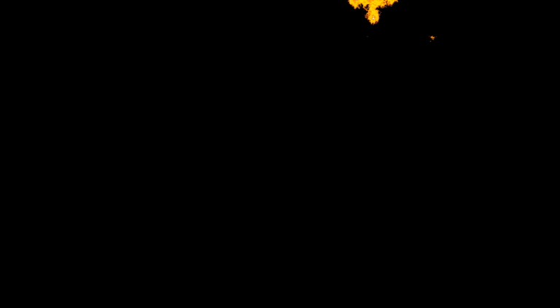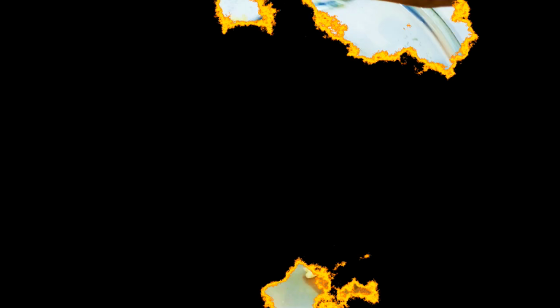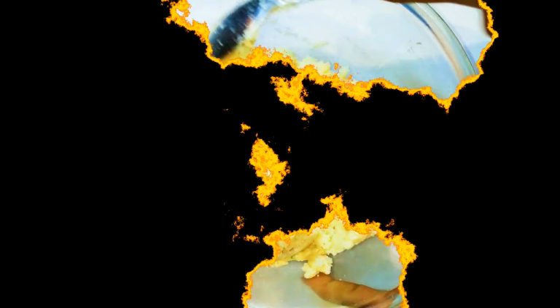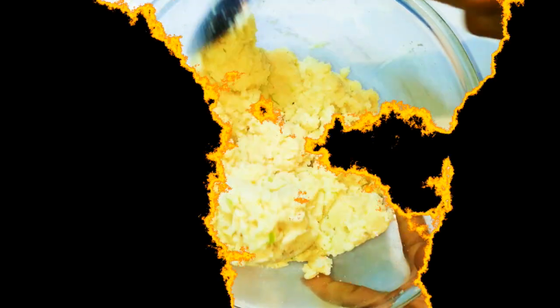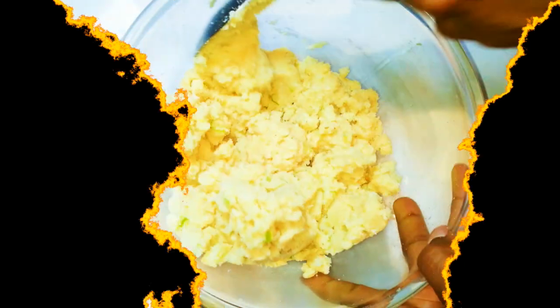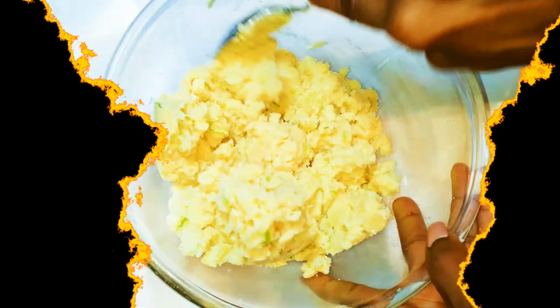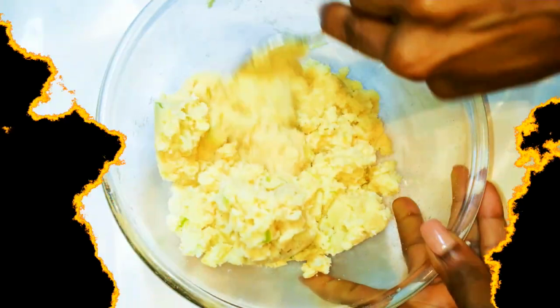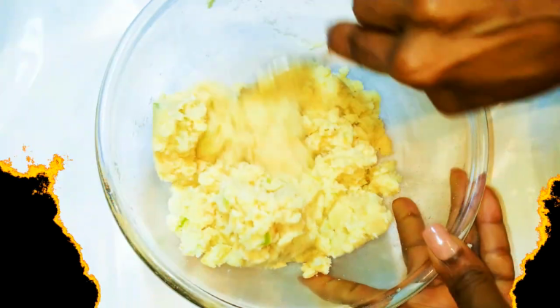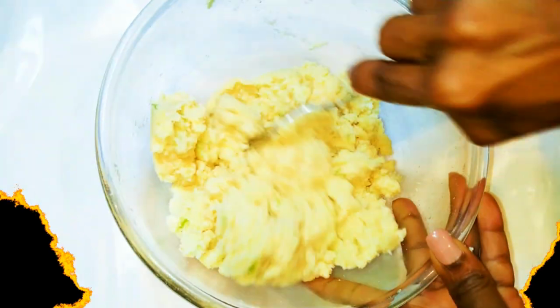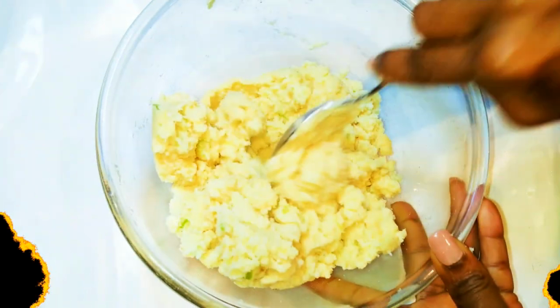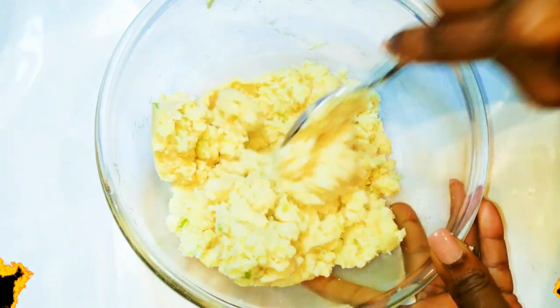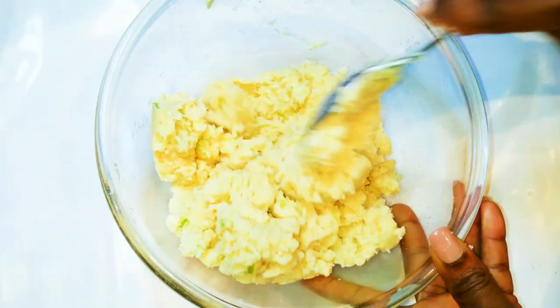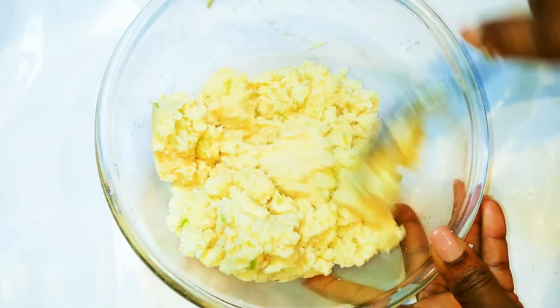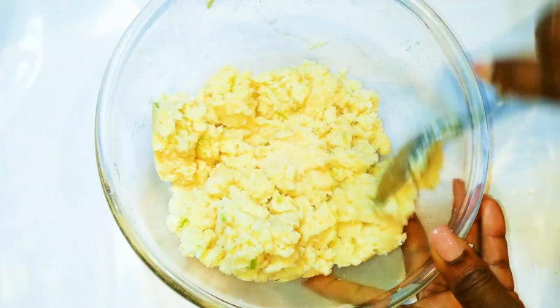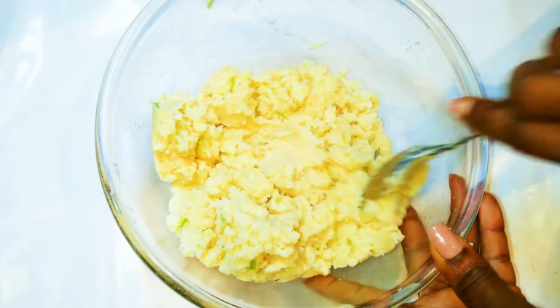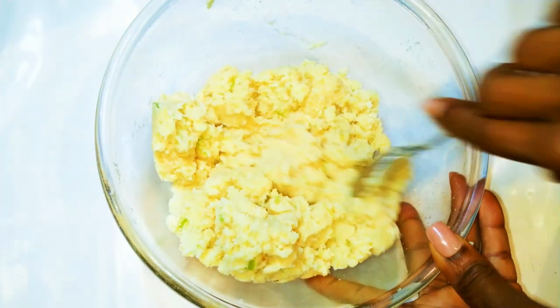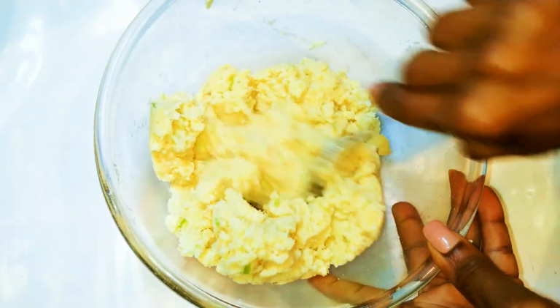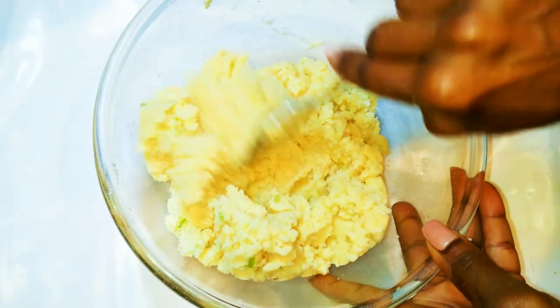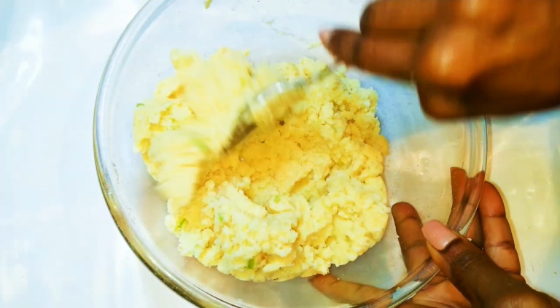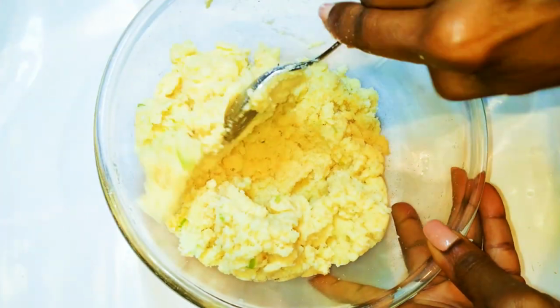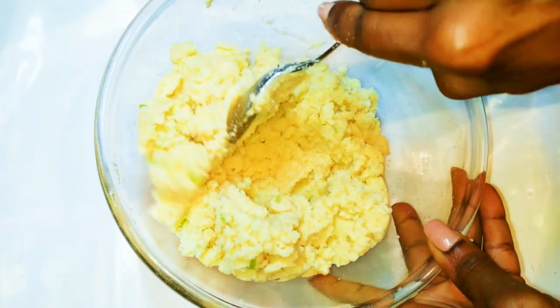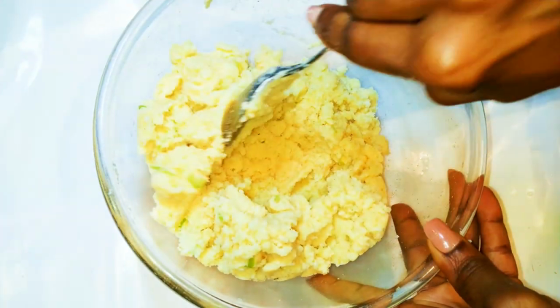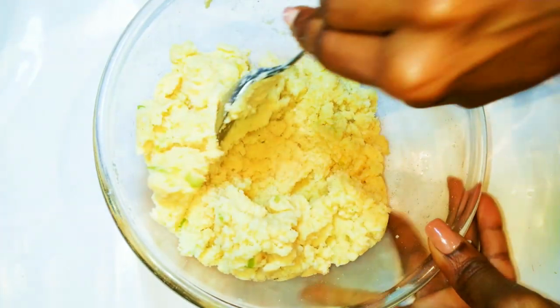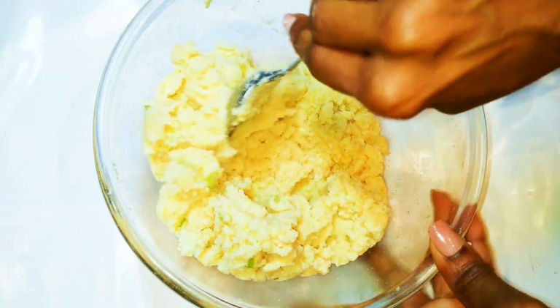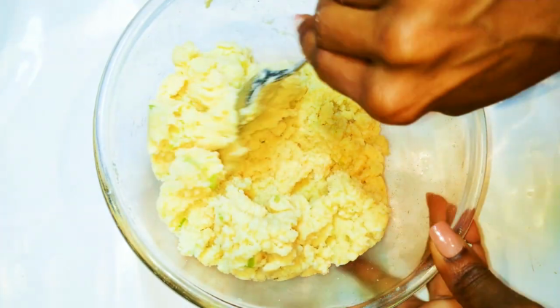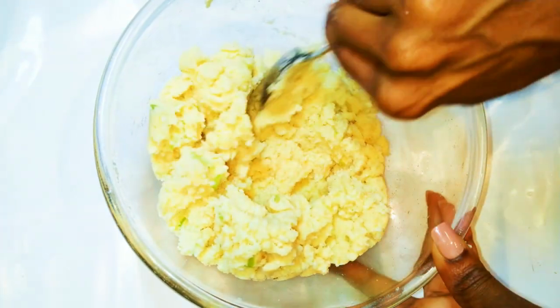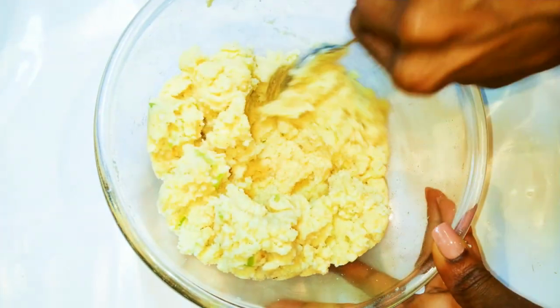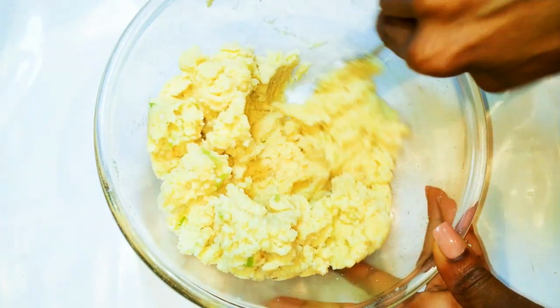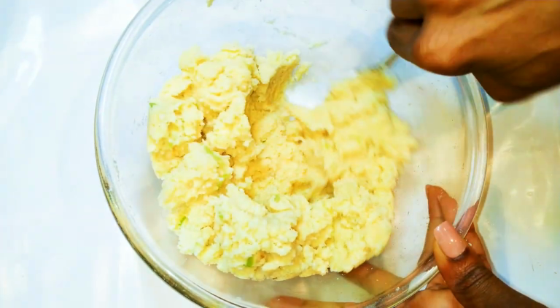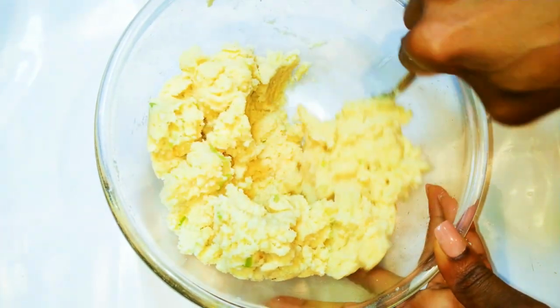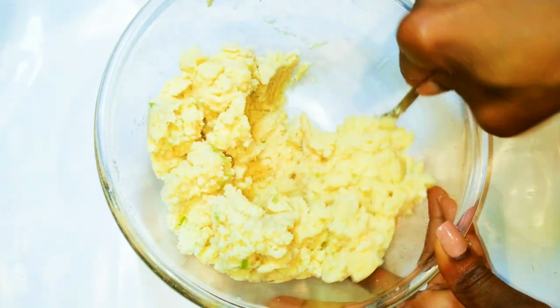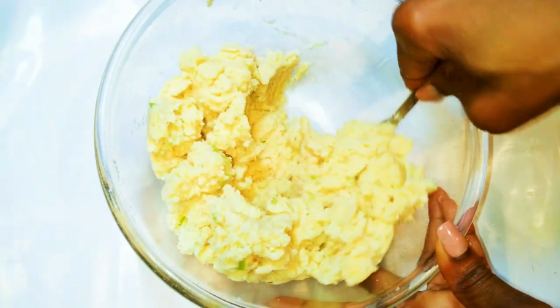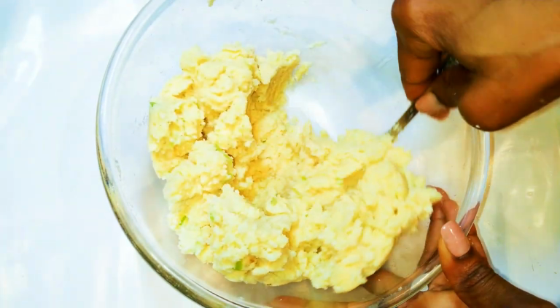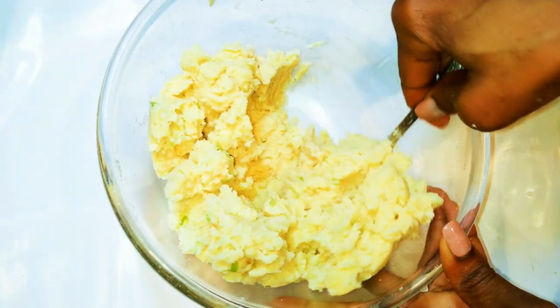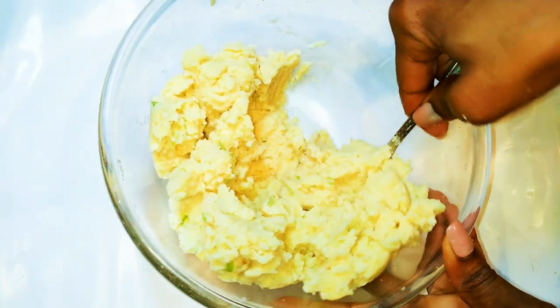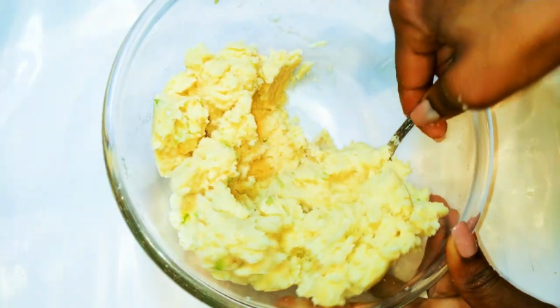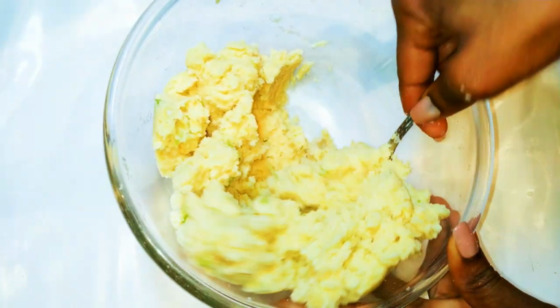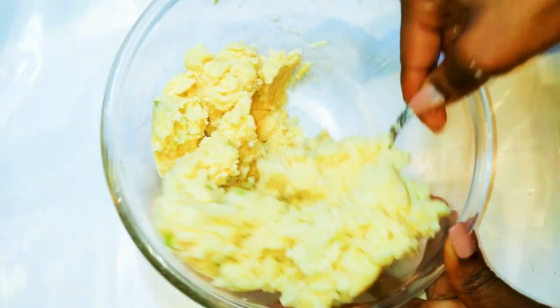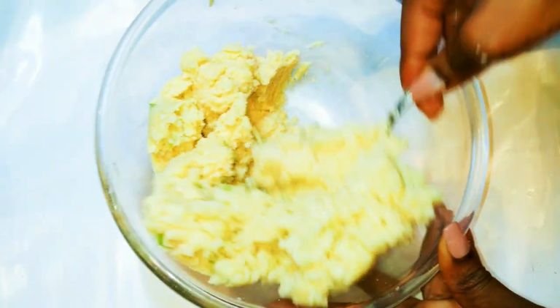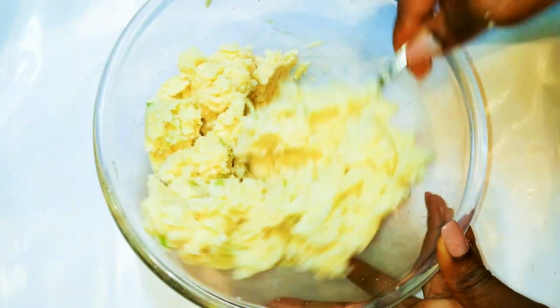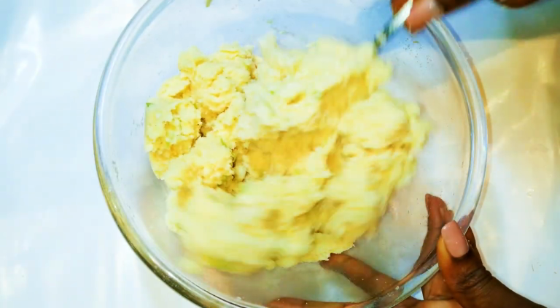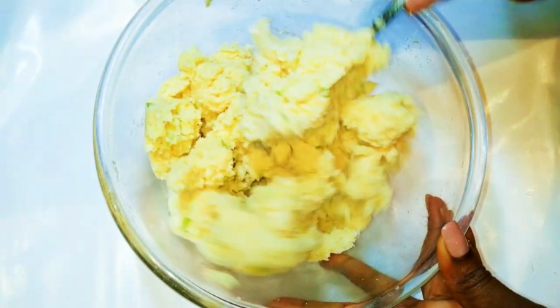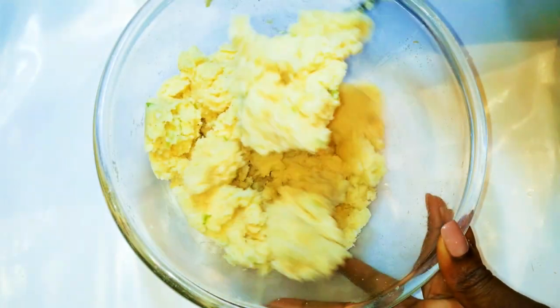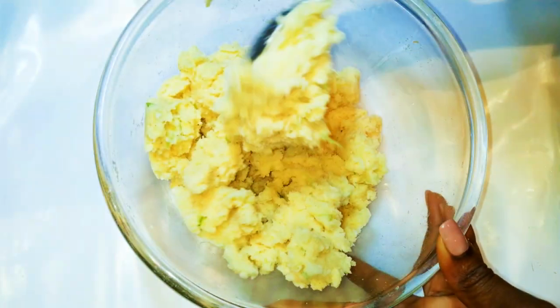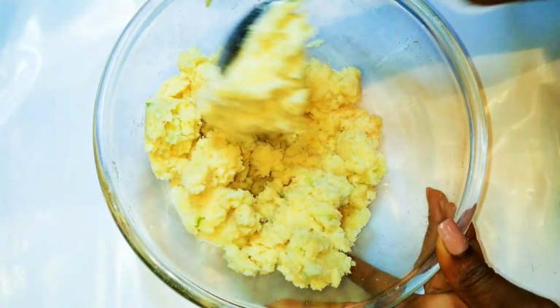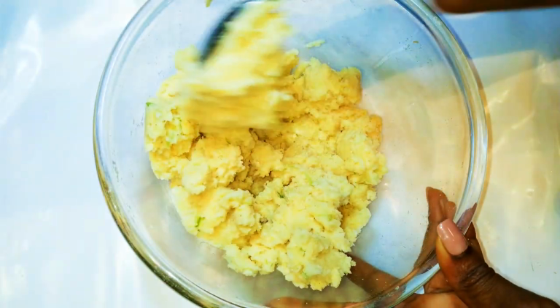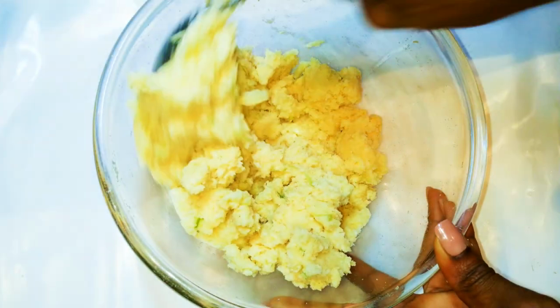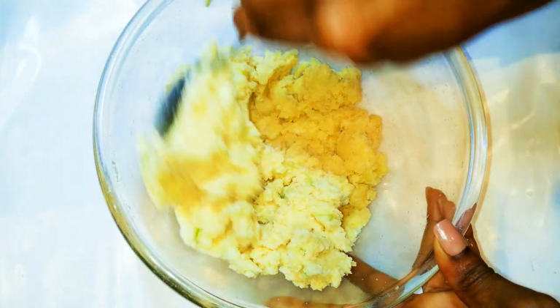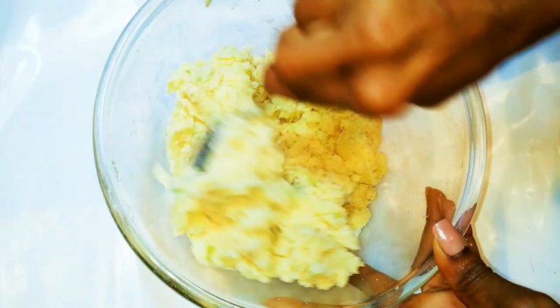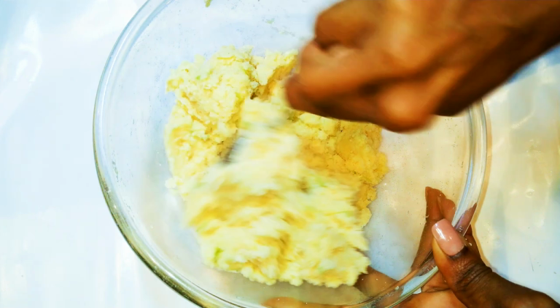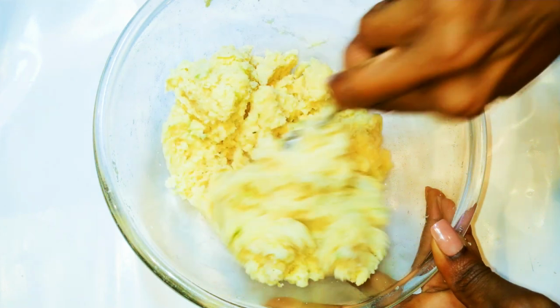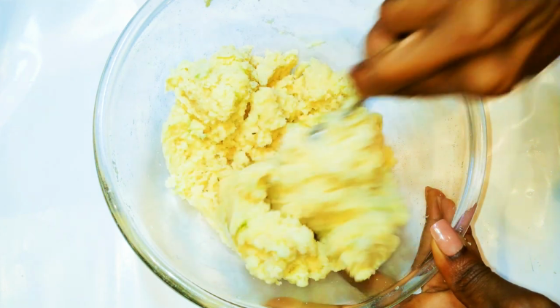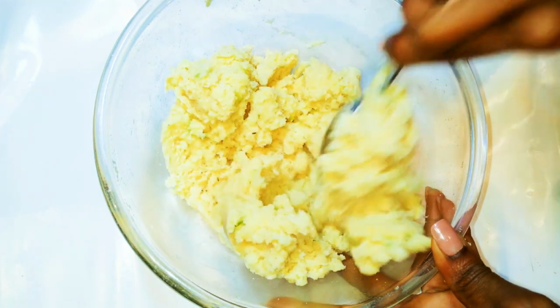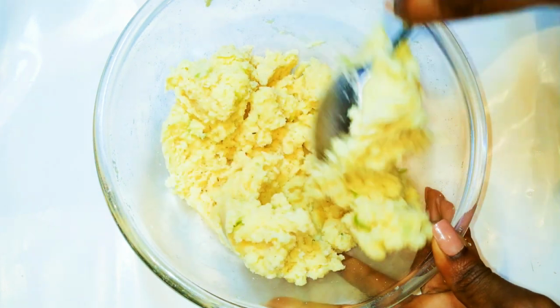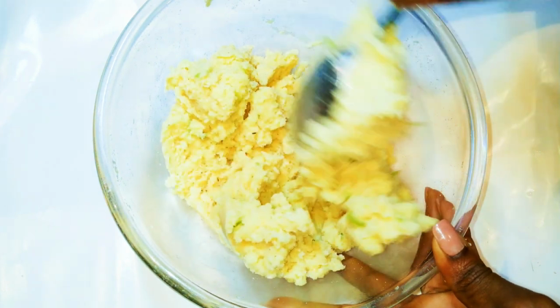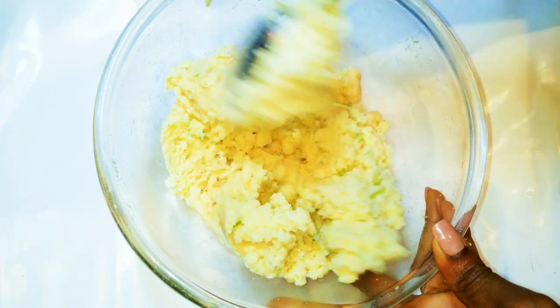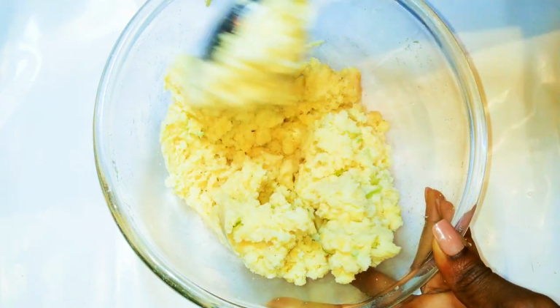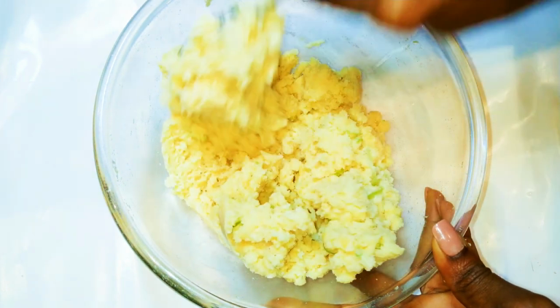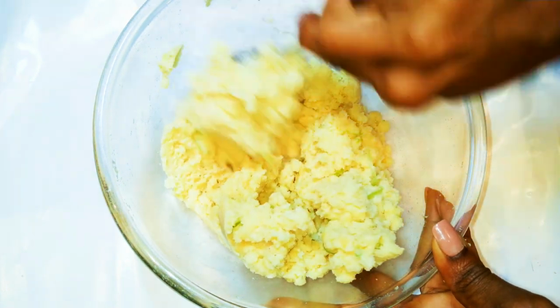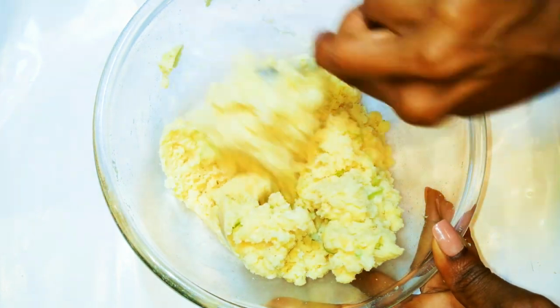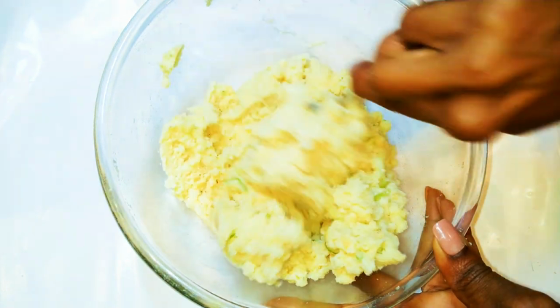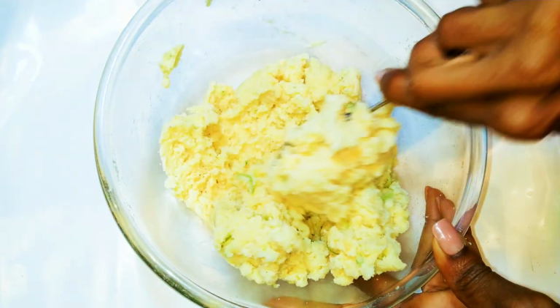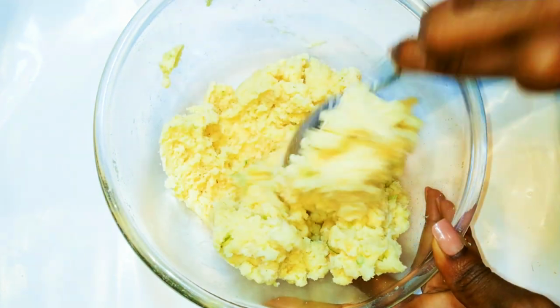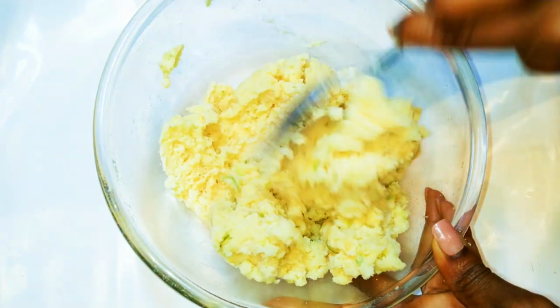Hey, hey, hey! Welcome back to my channel. So as you can see from the title, today I'm going to show you one of my favorite dishes.